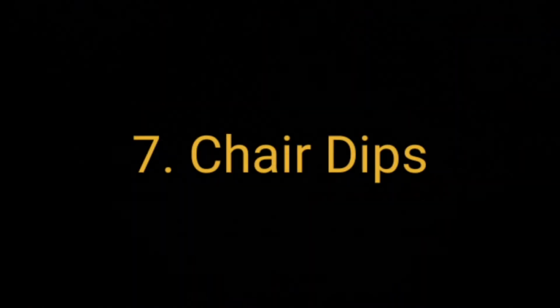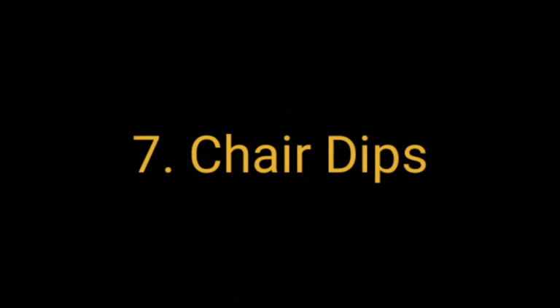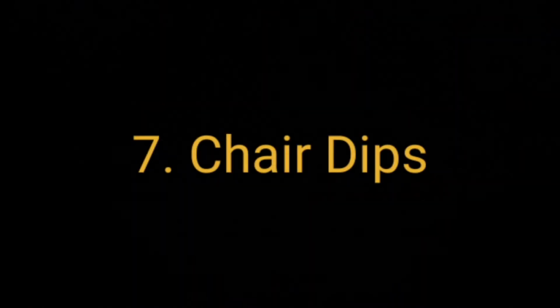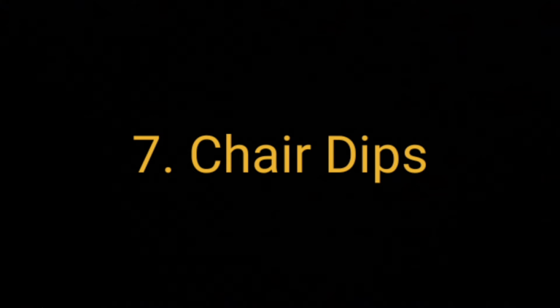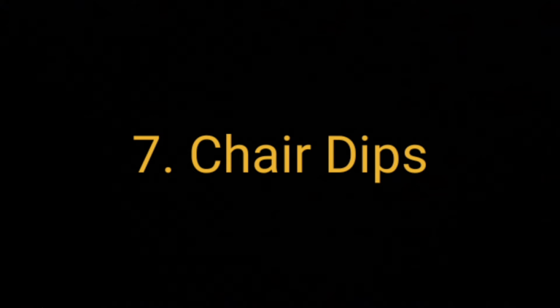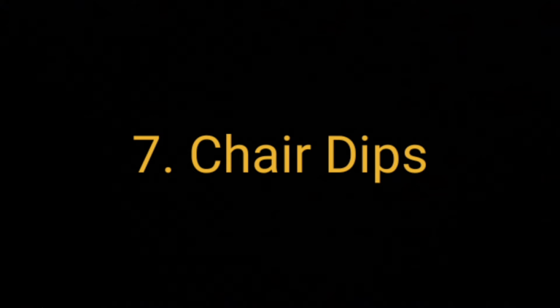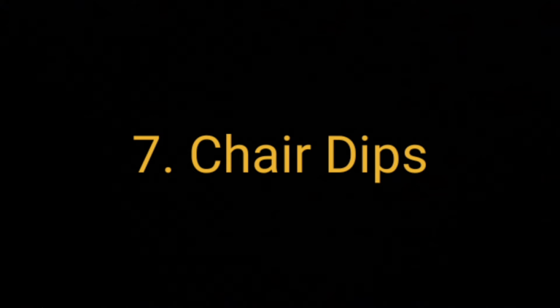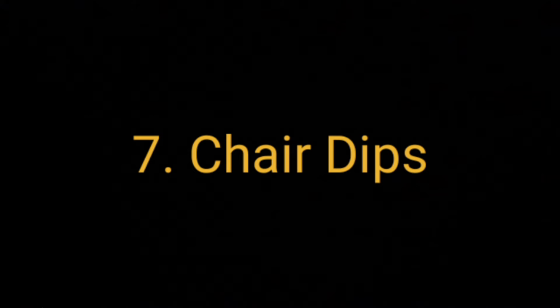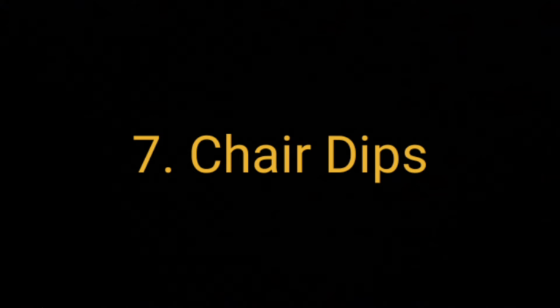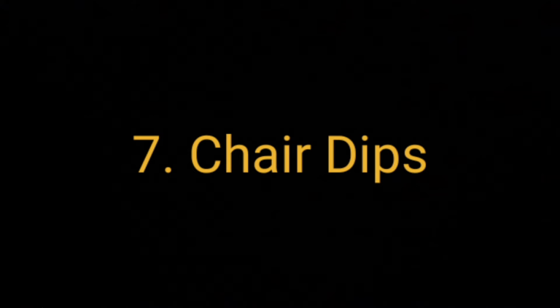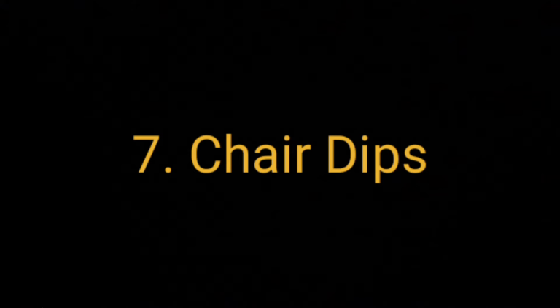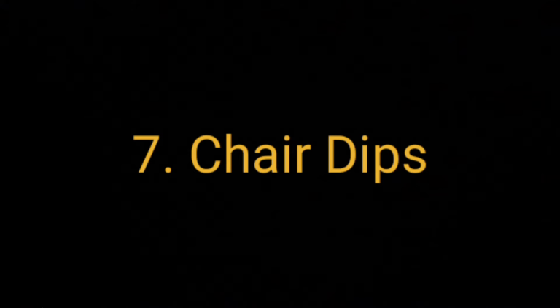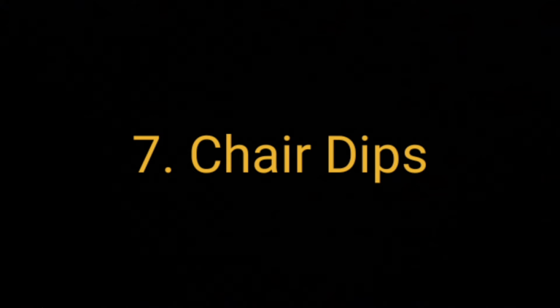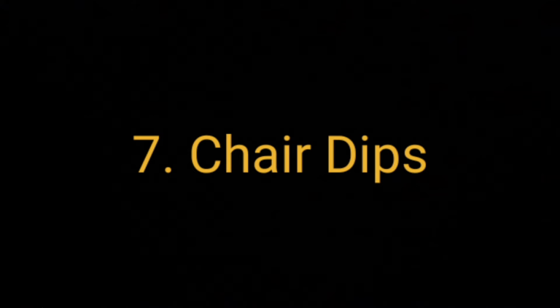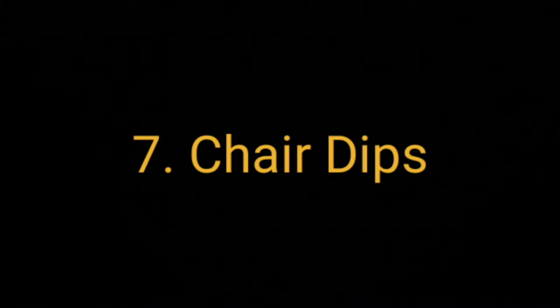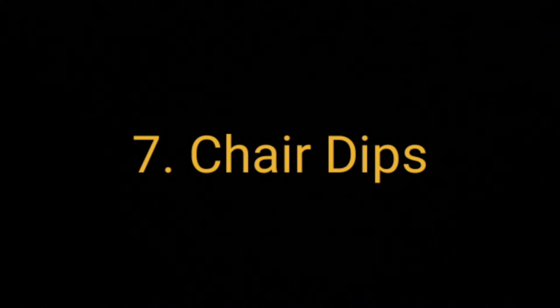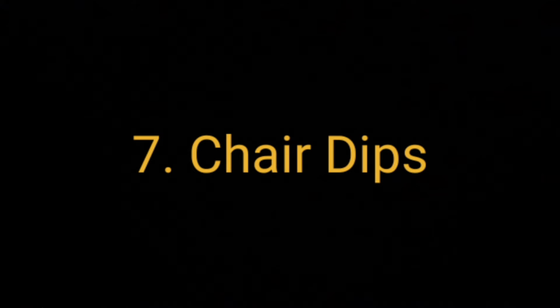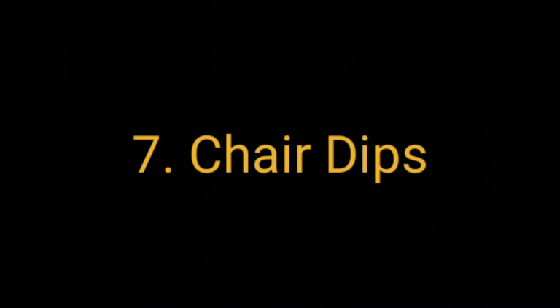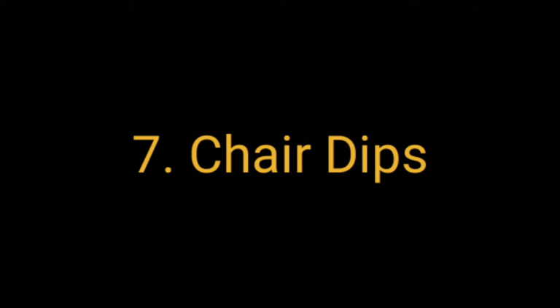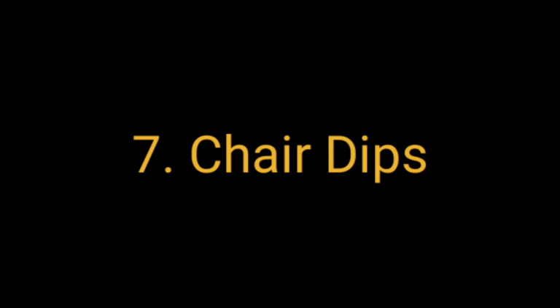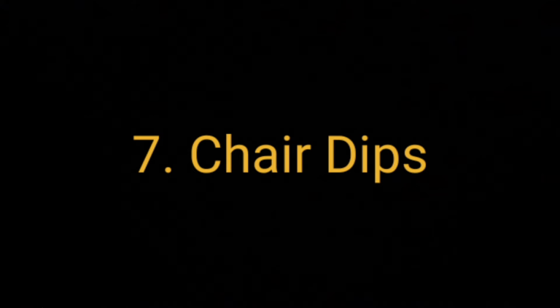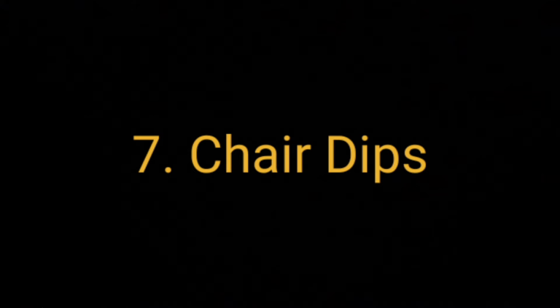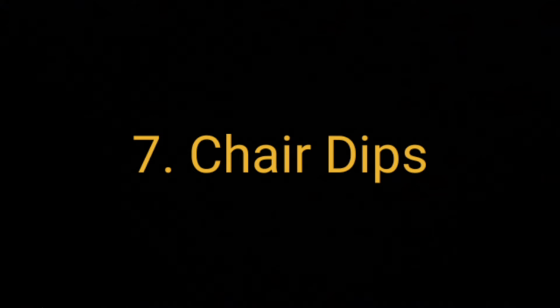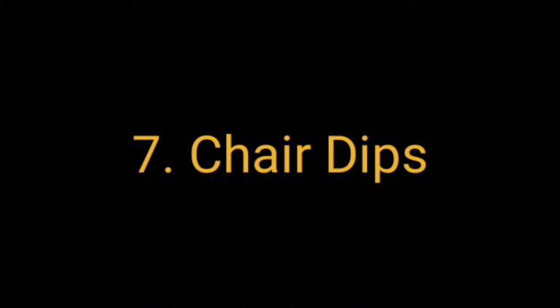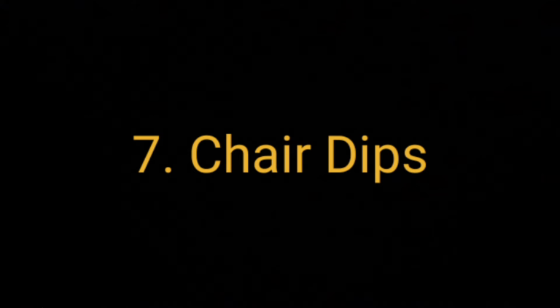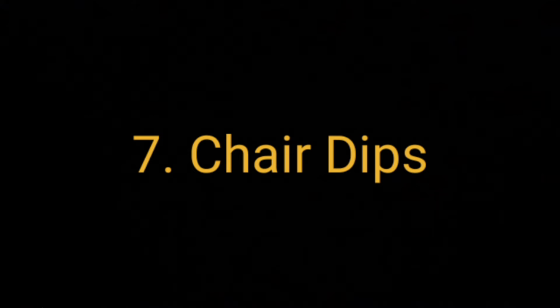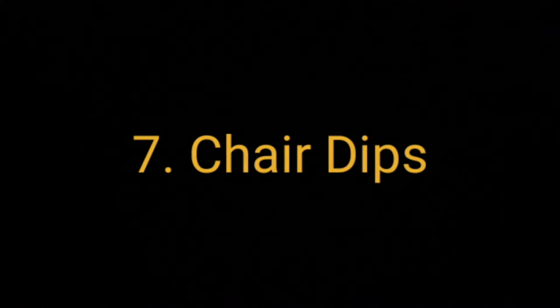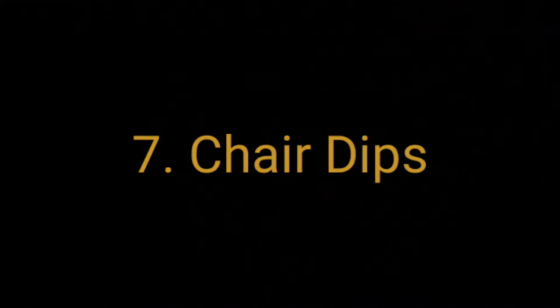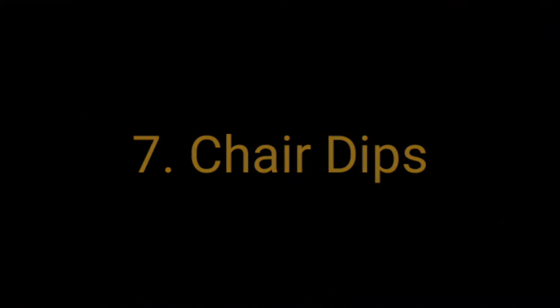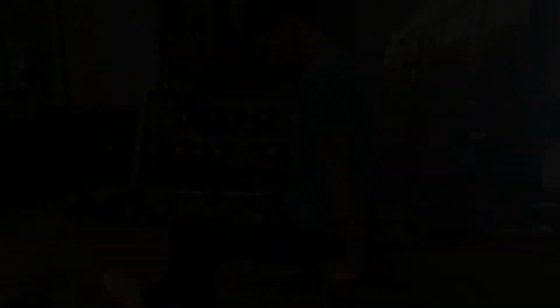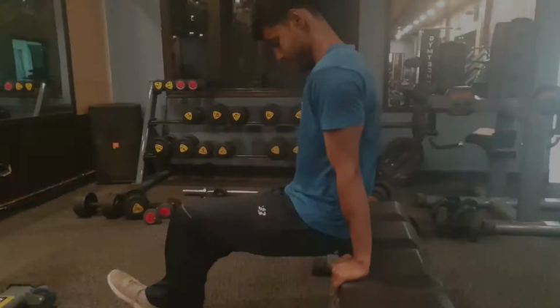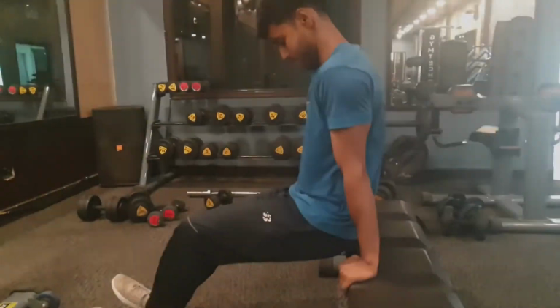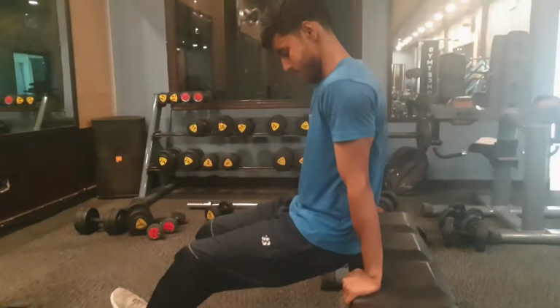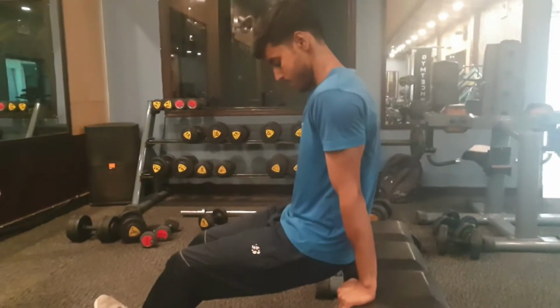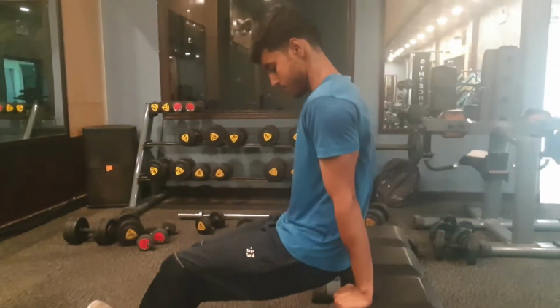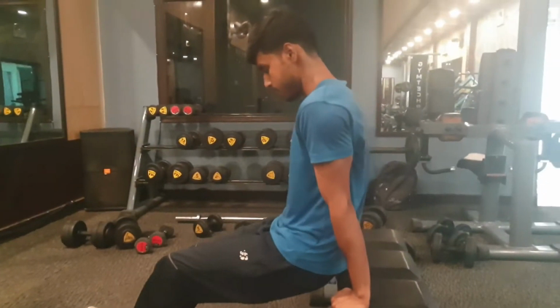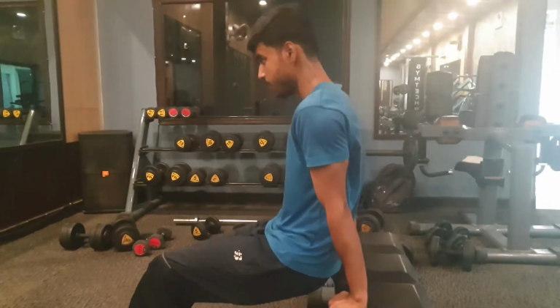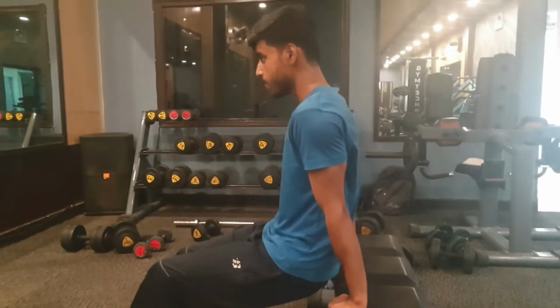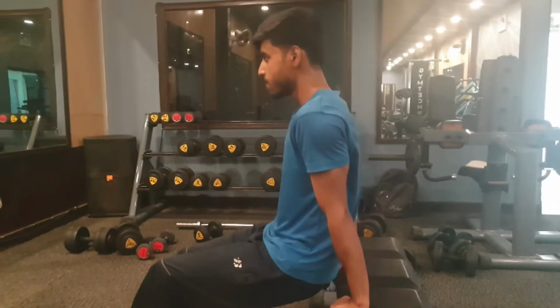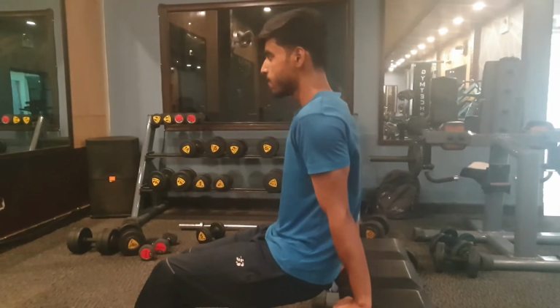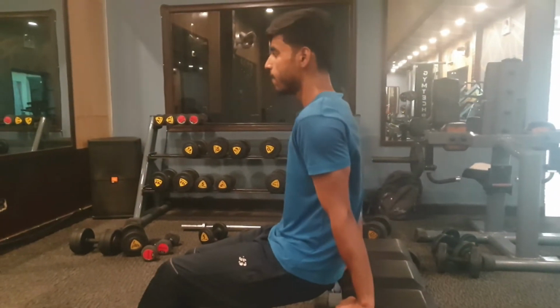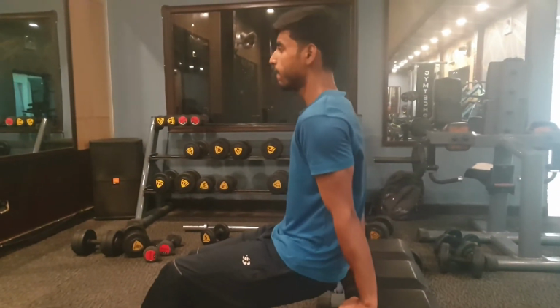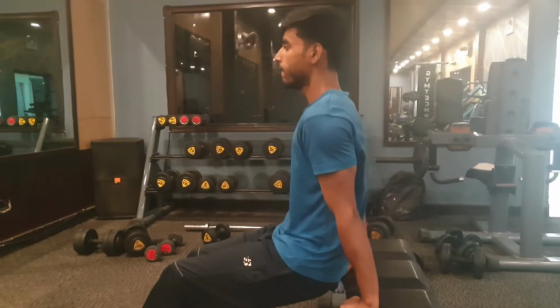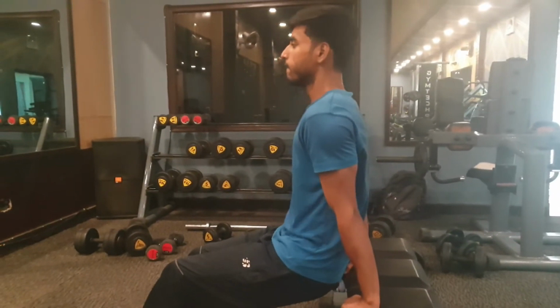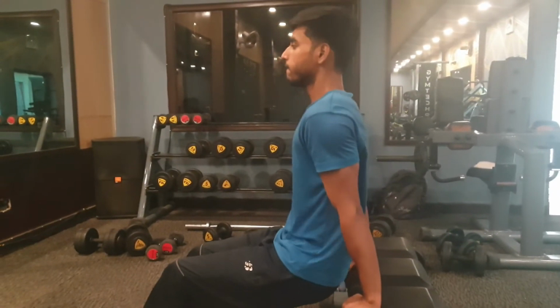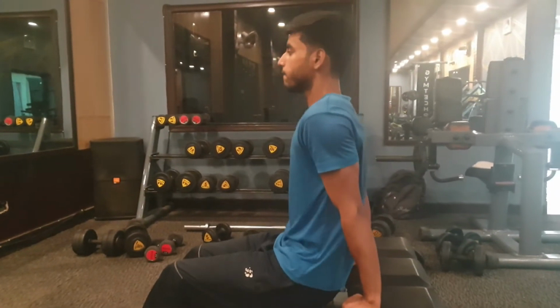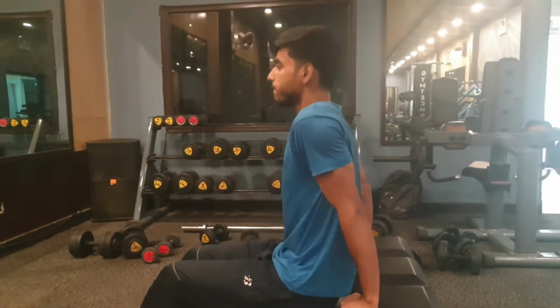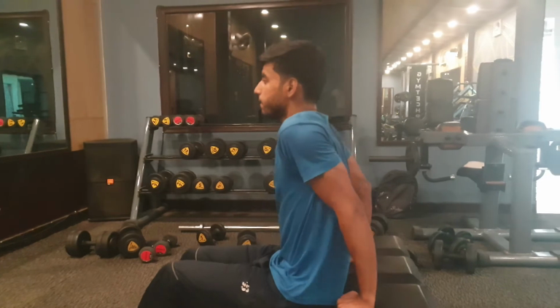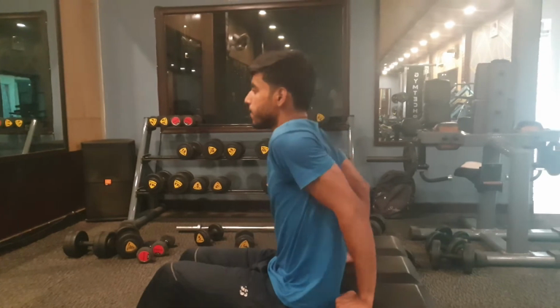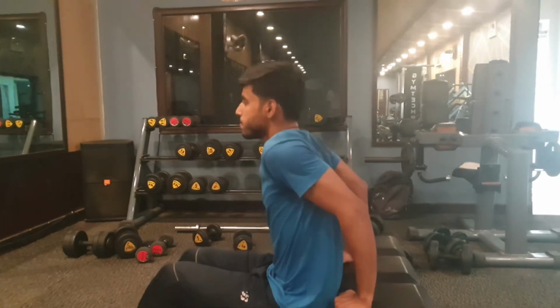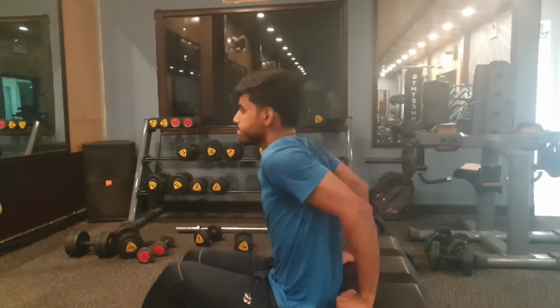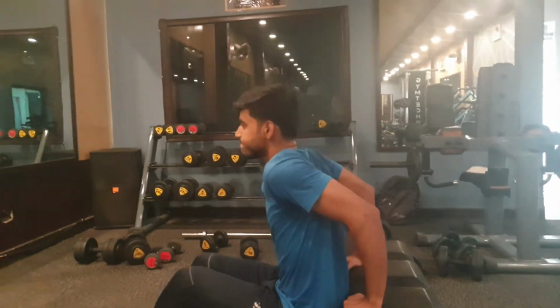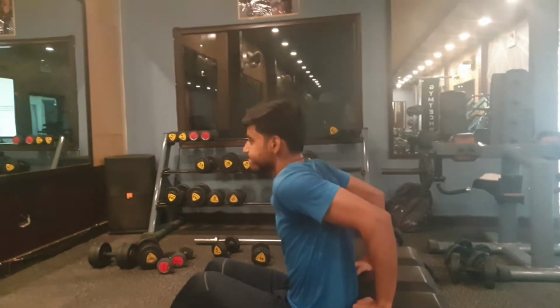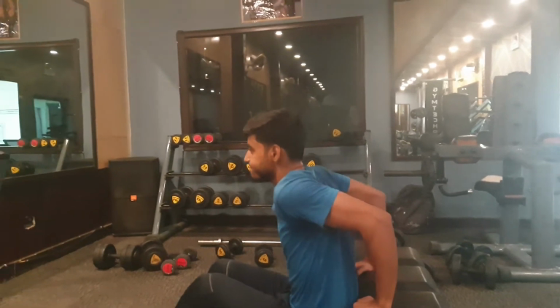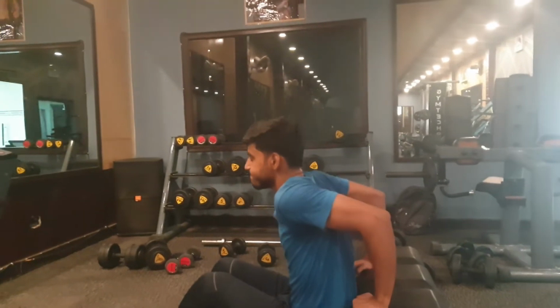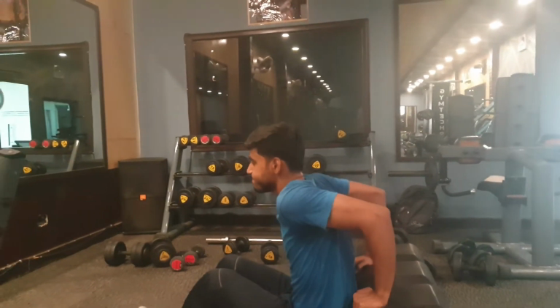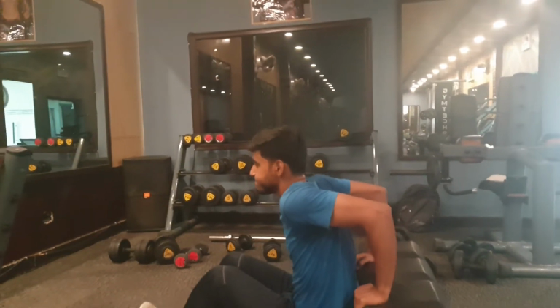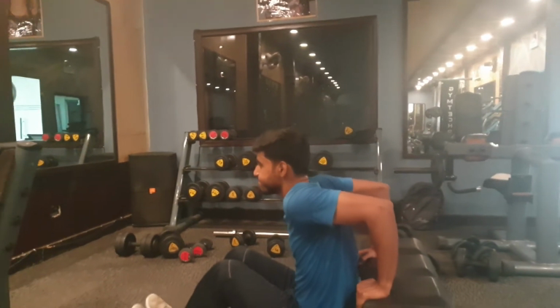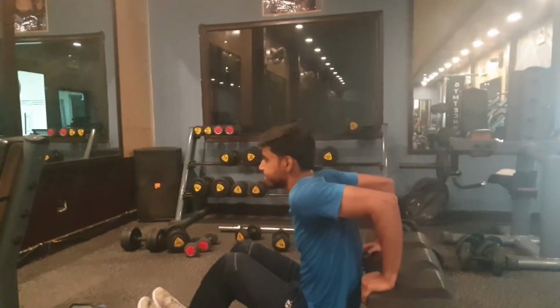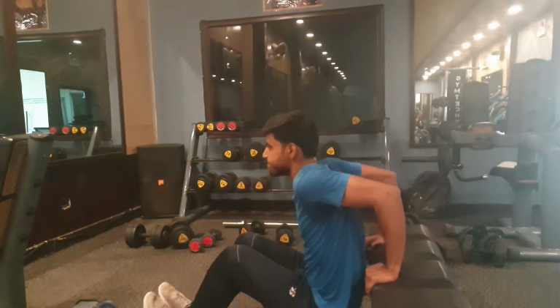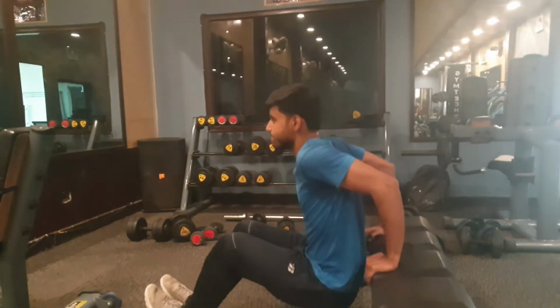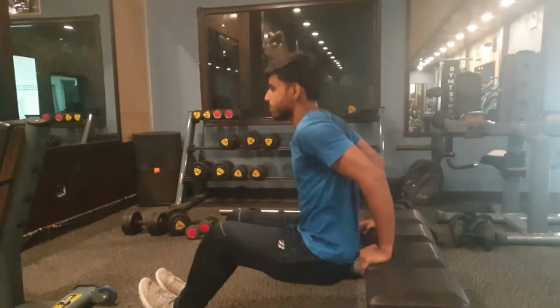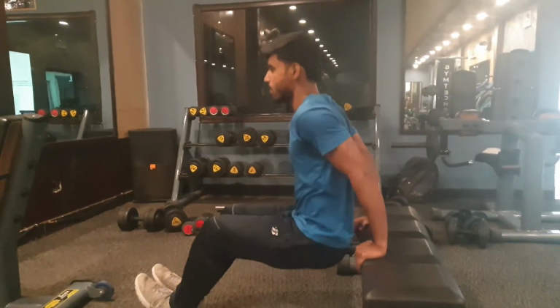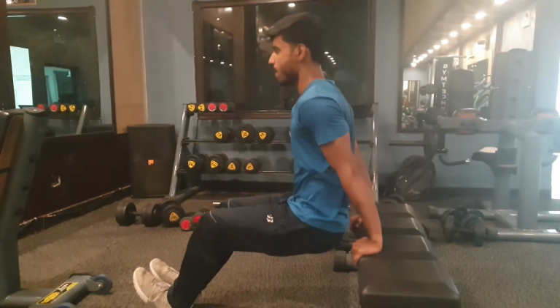Our last exercise is chair dips. We have to do 3 working sets and the rep range will be between 8 to 14.